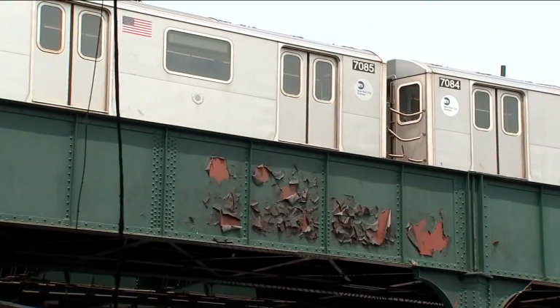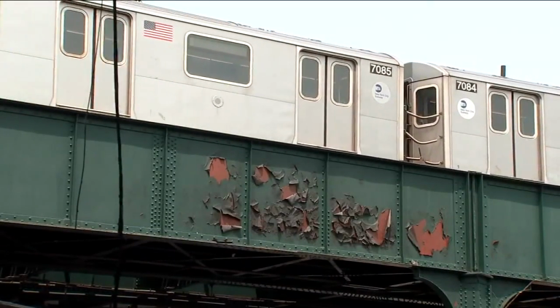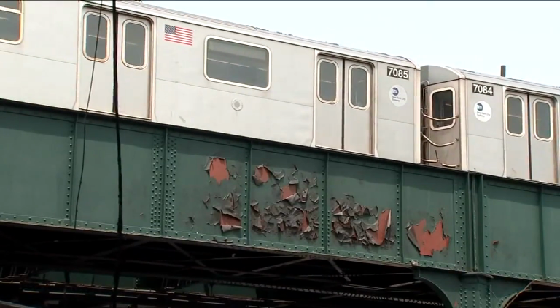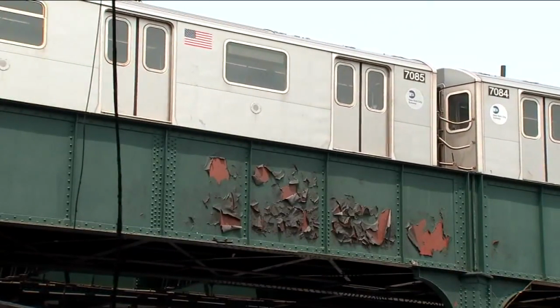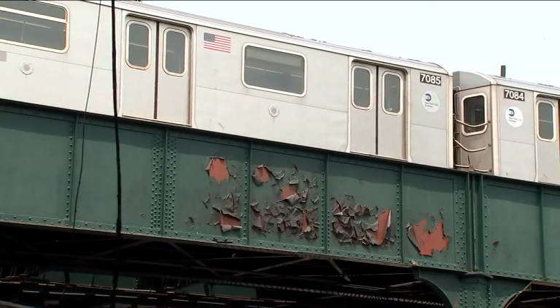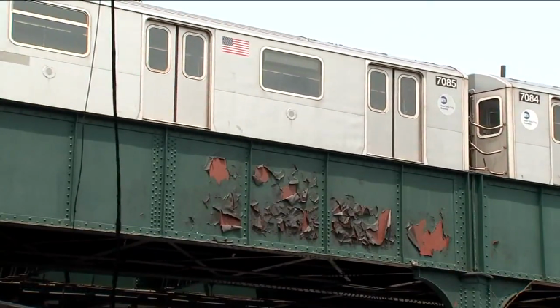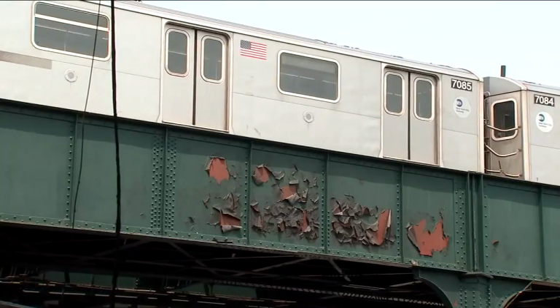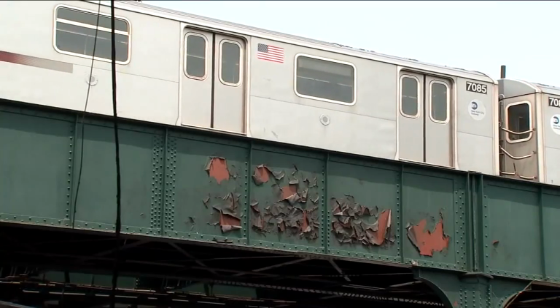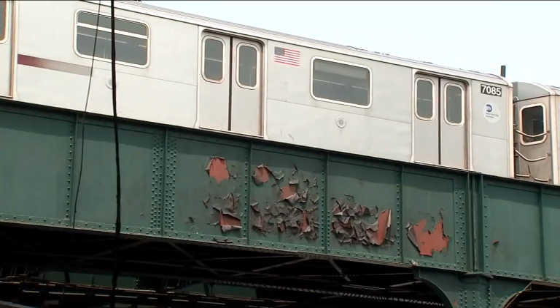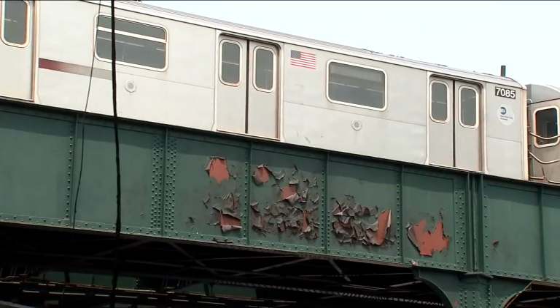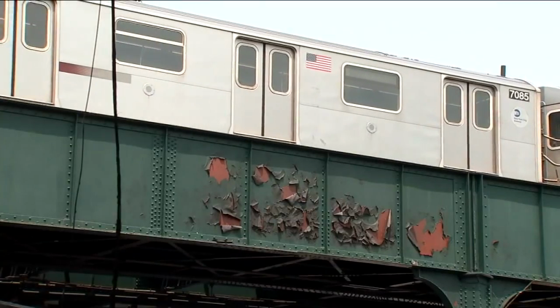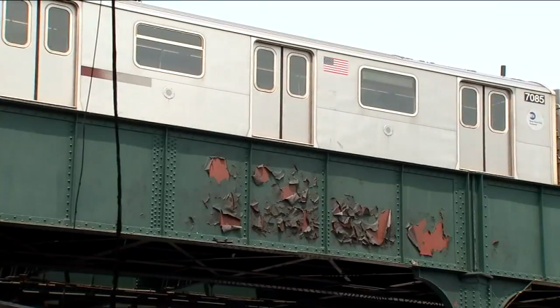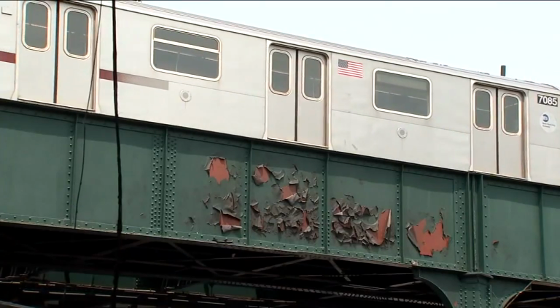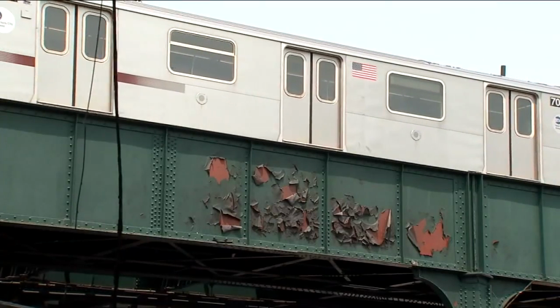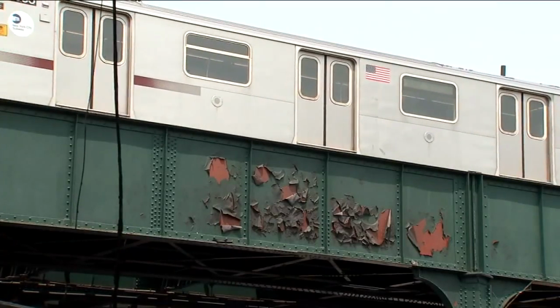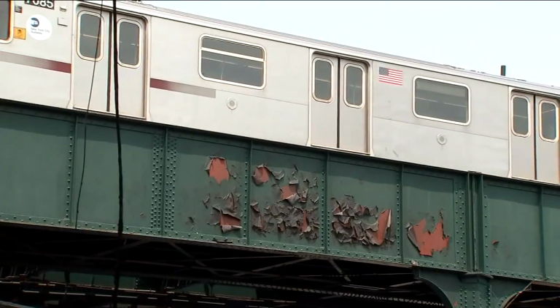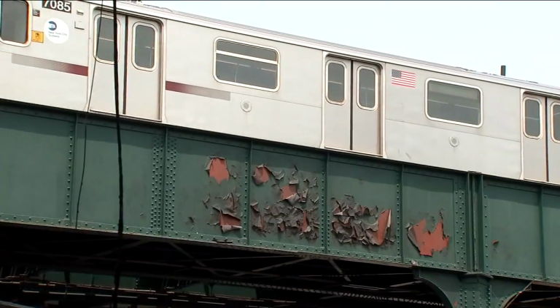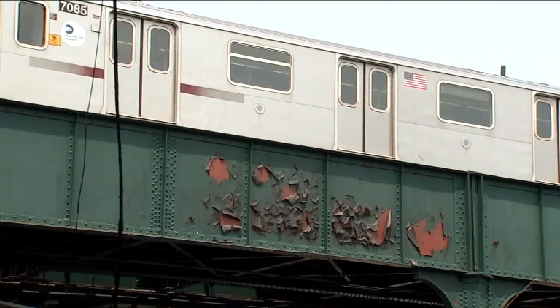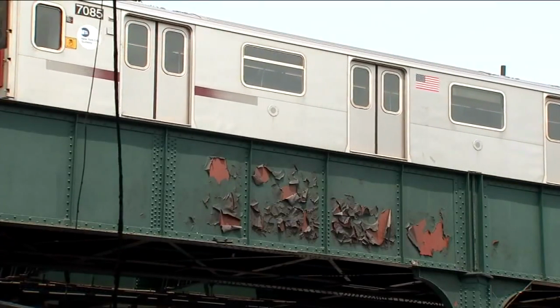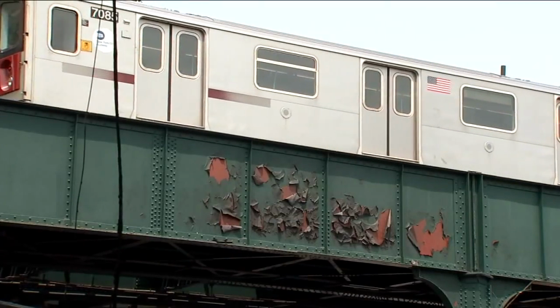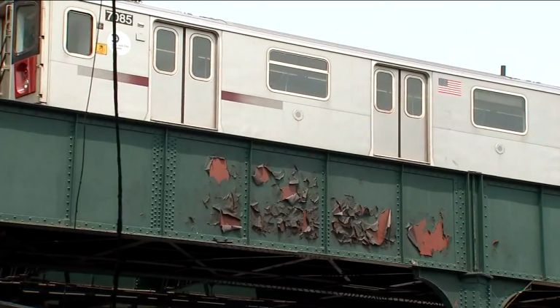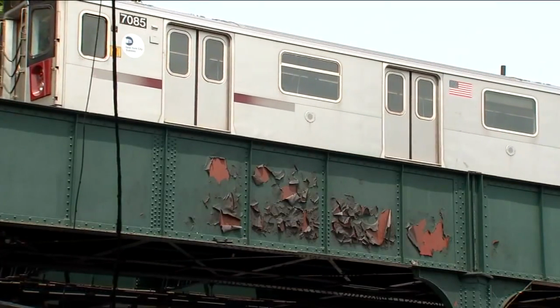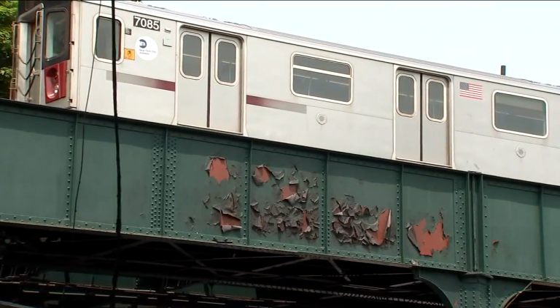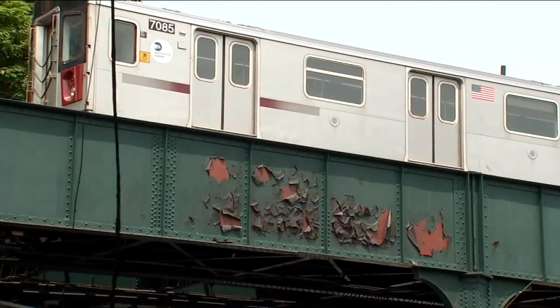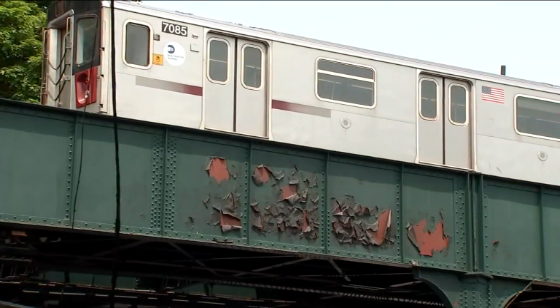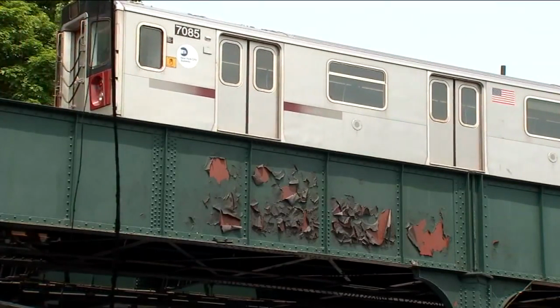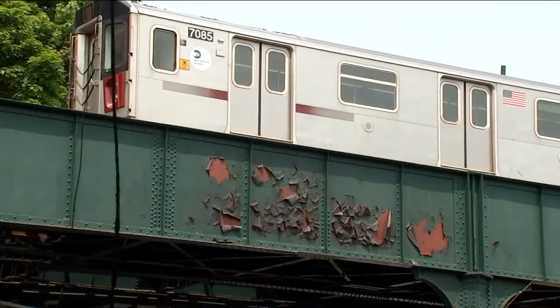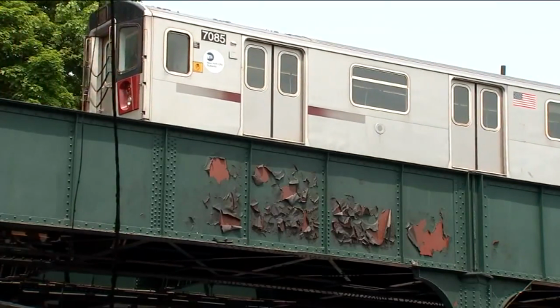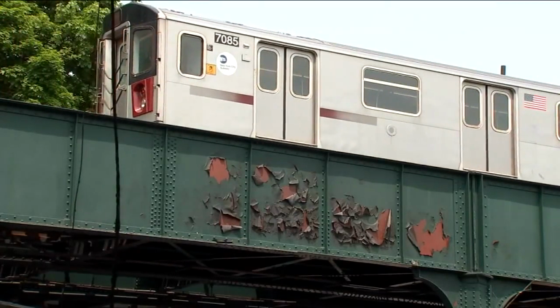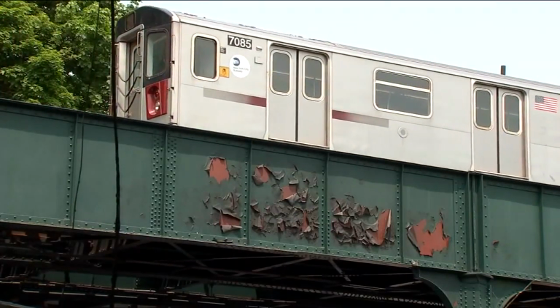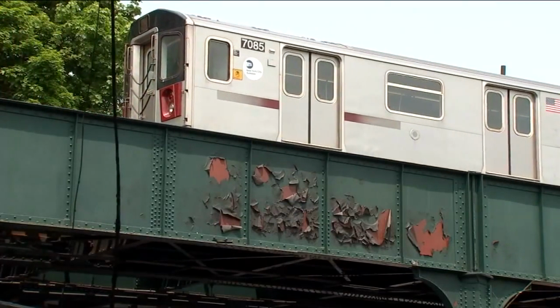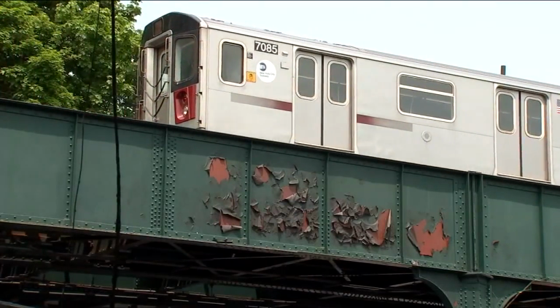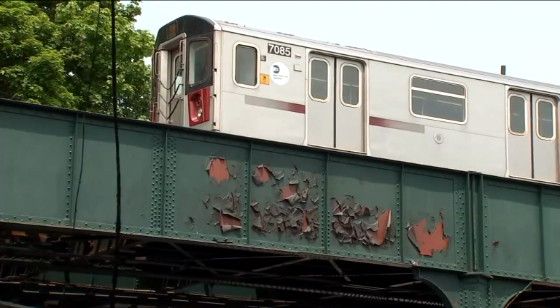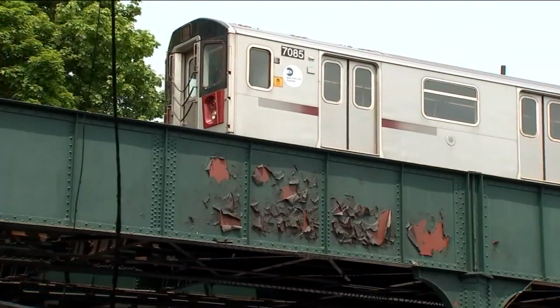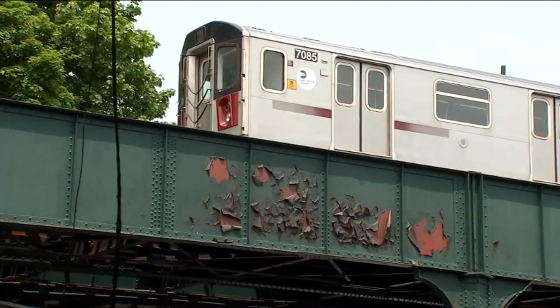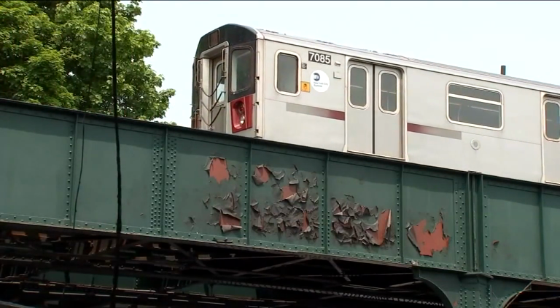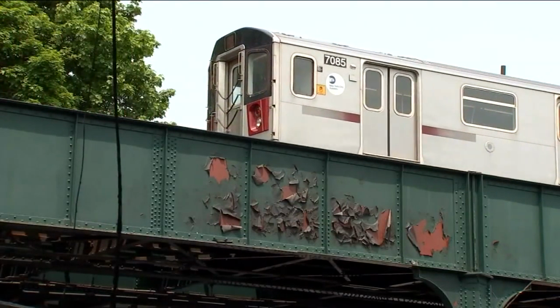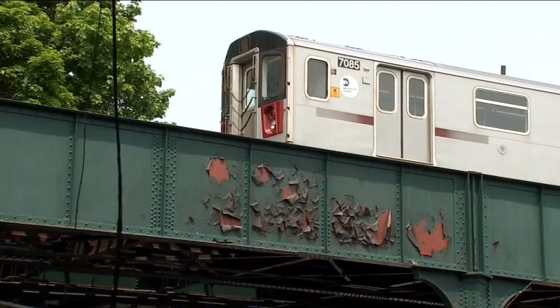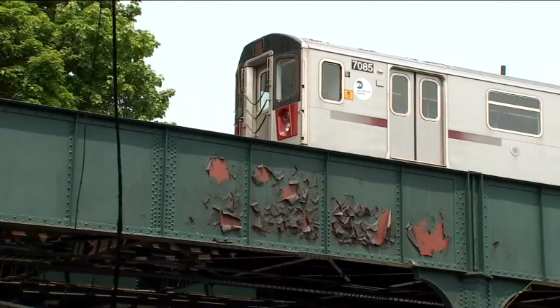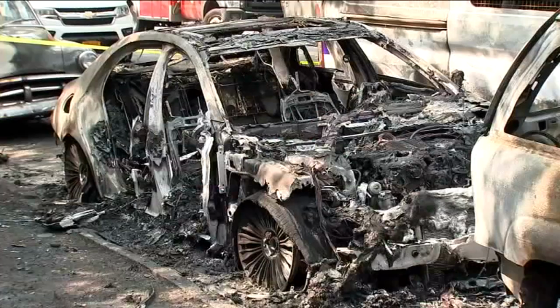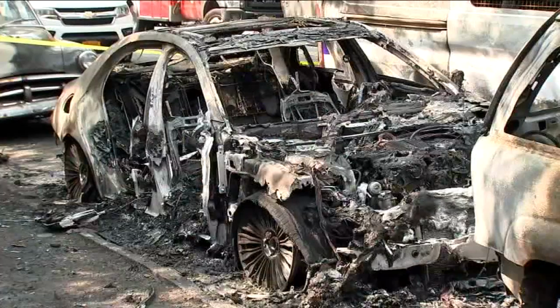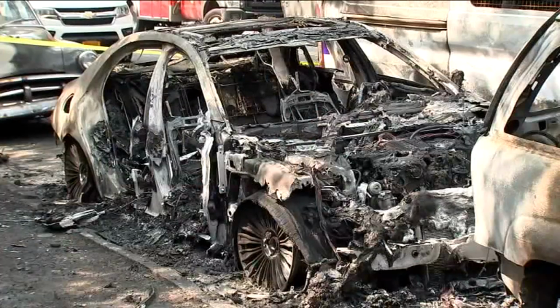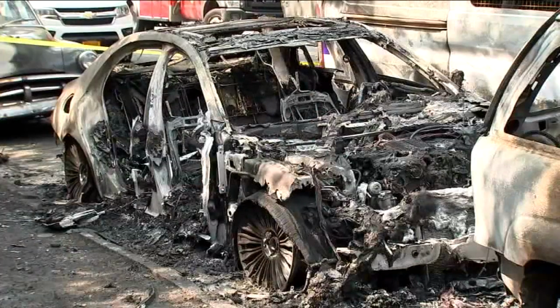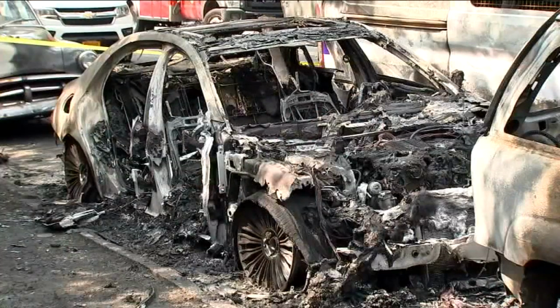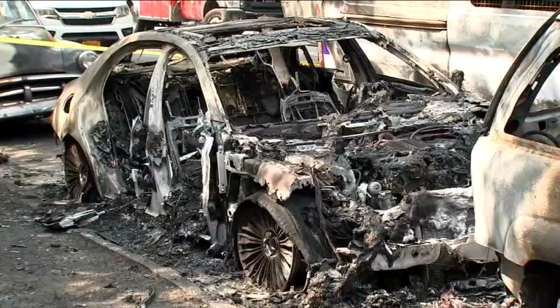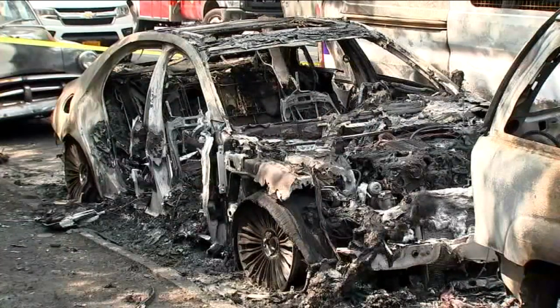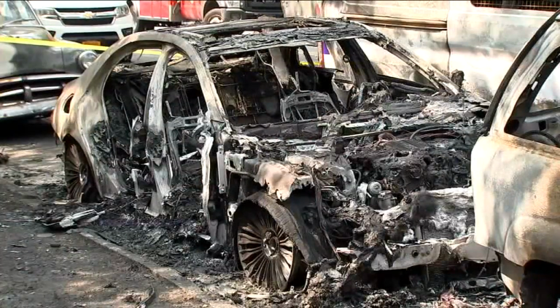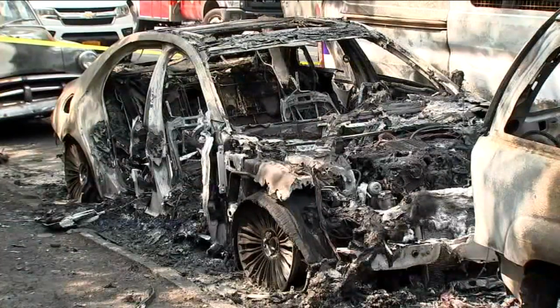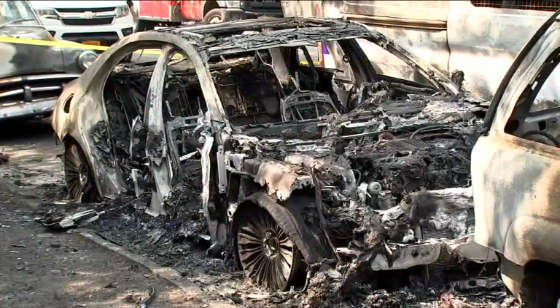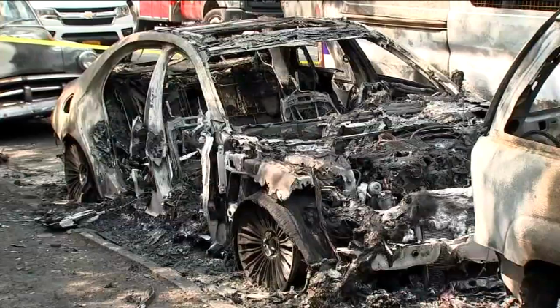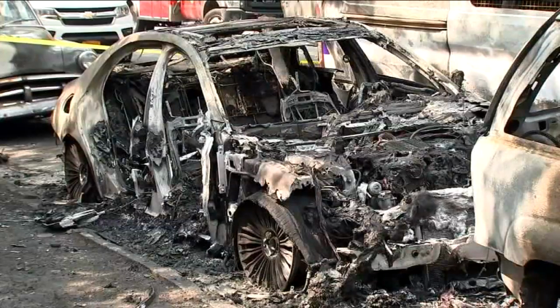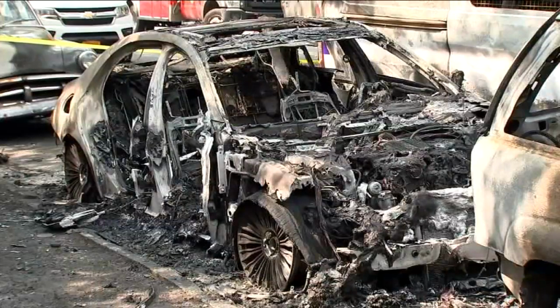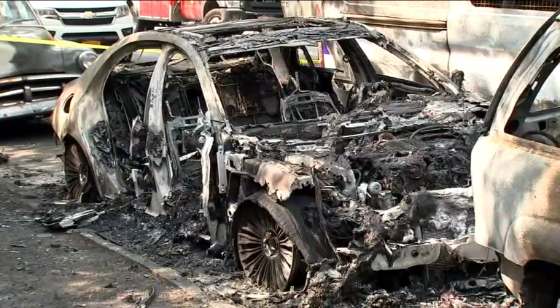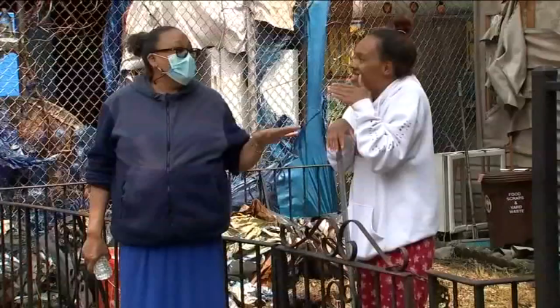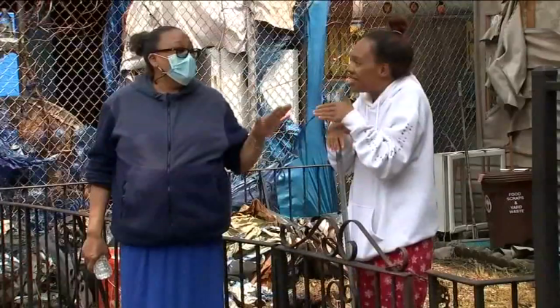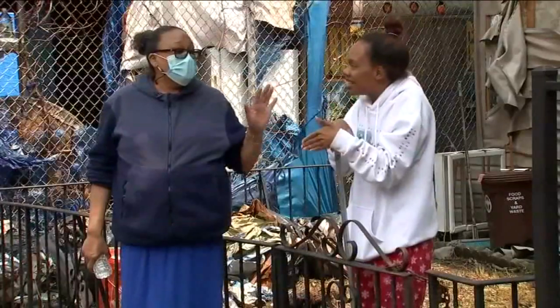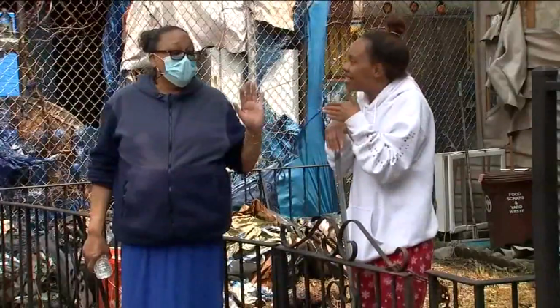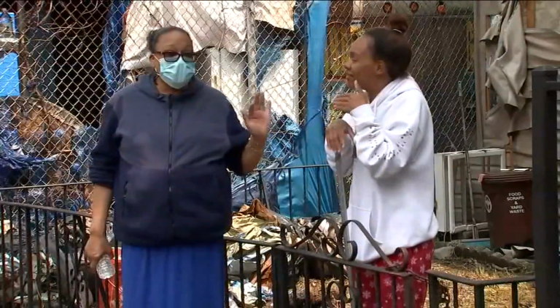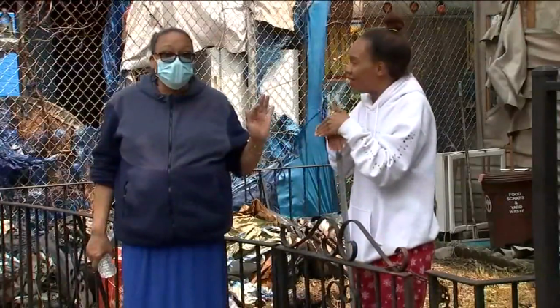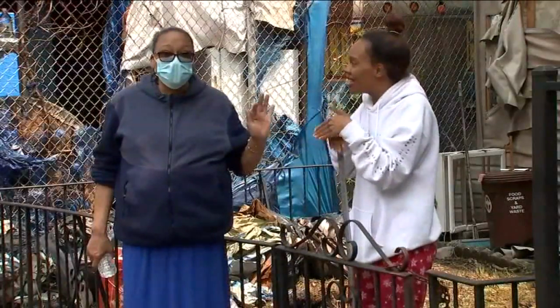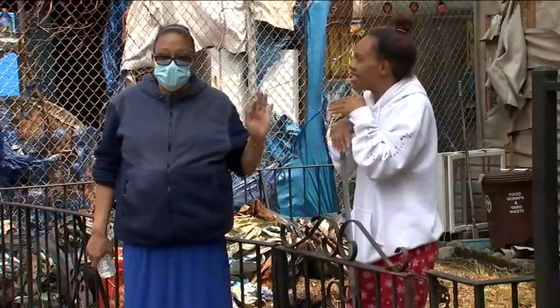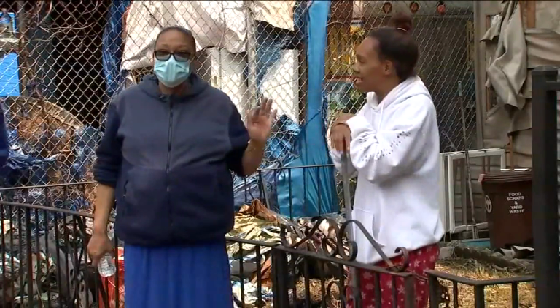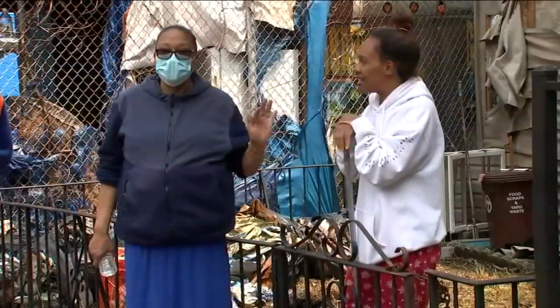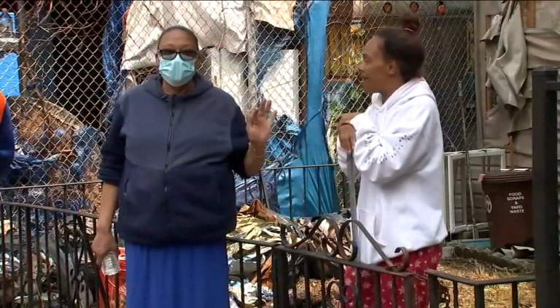Subway service was temporarily suspended to what is the final stop on the number five line. There were no injuries, but plenty of shocked residents.